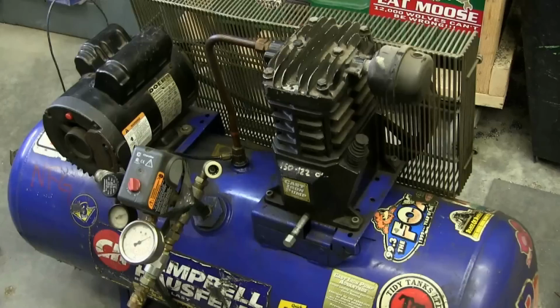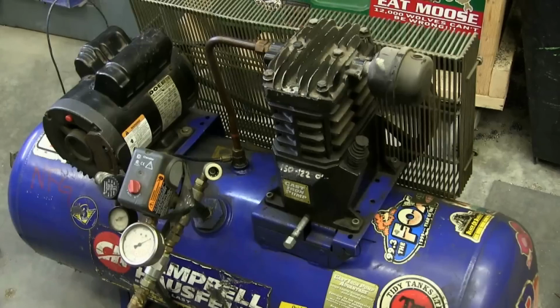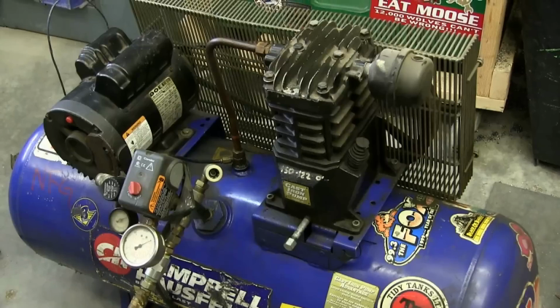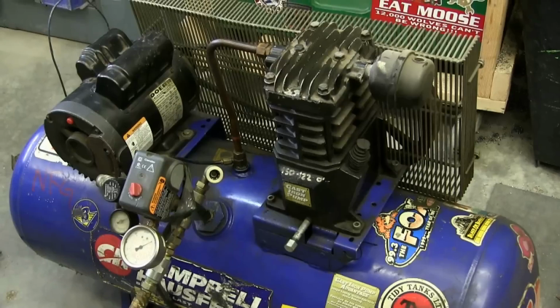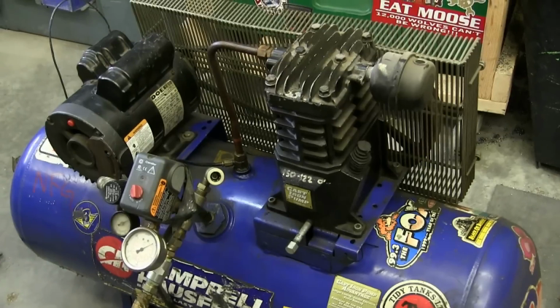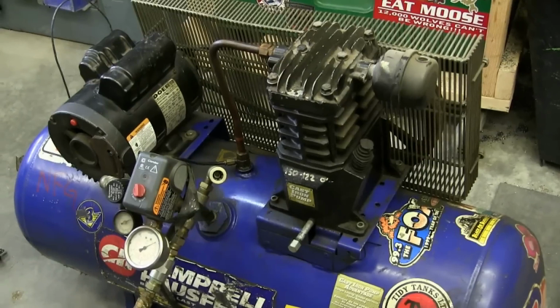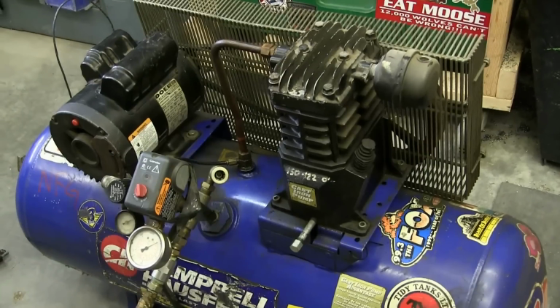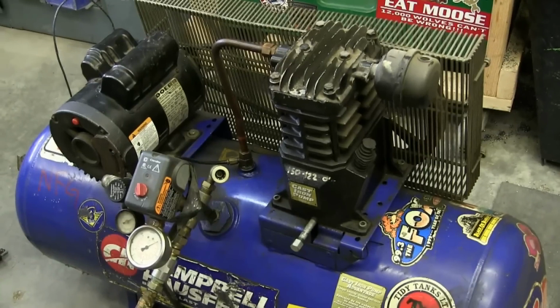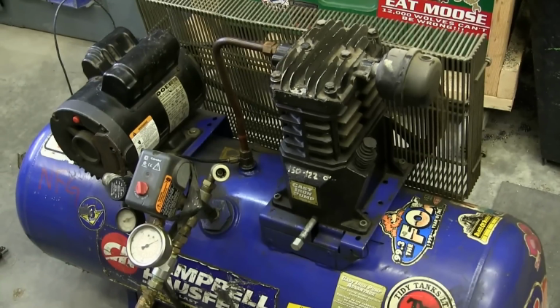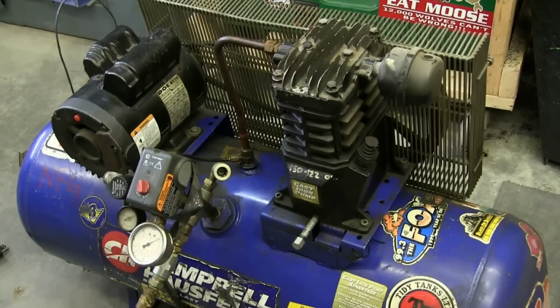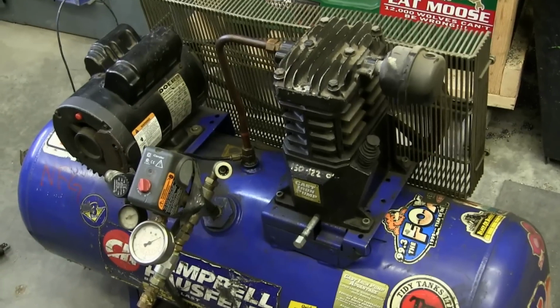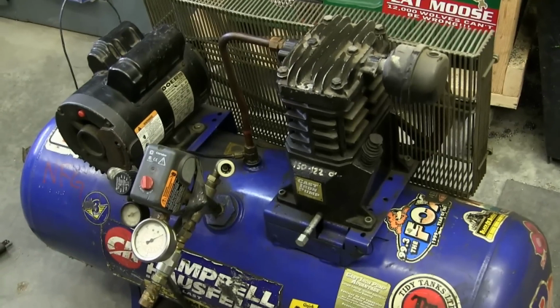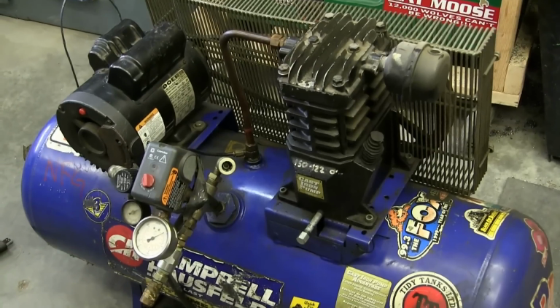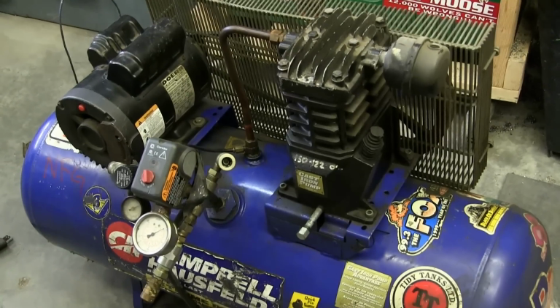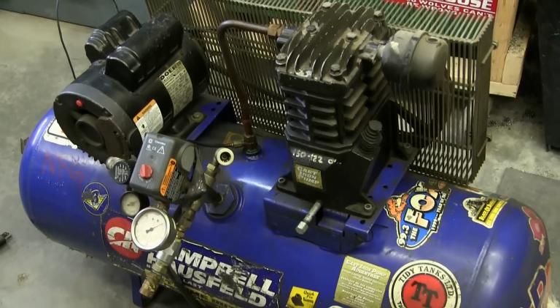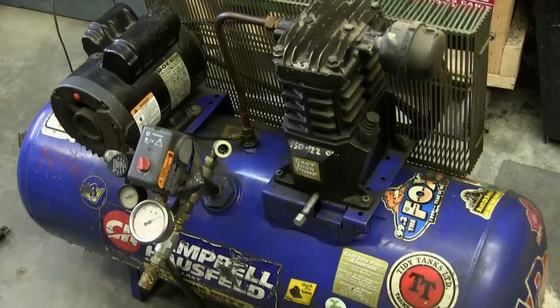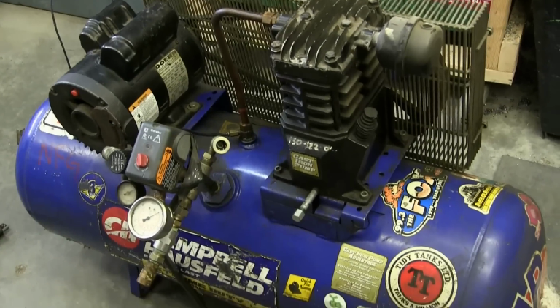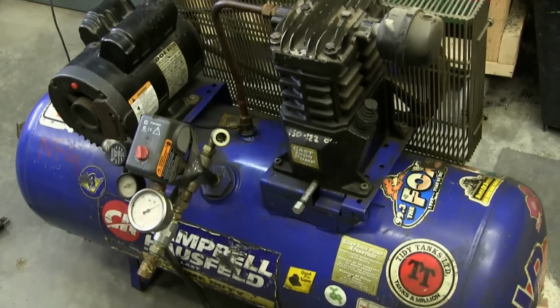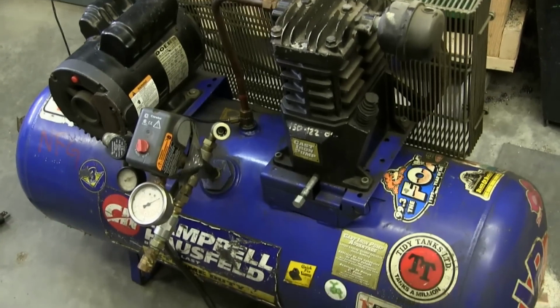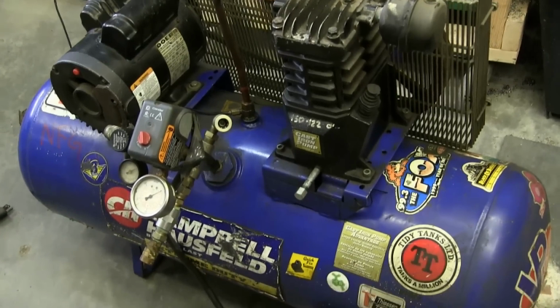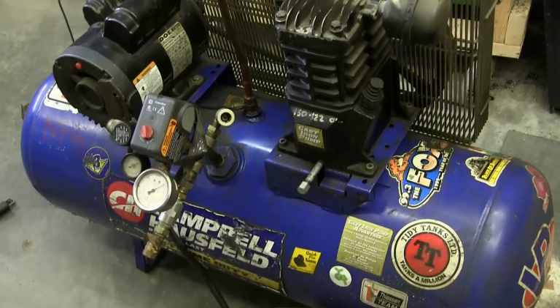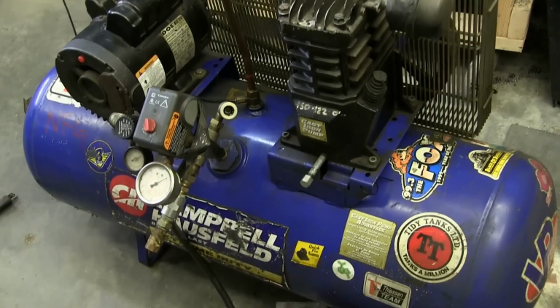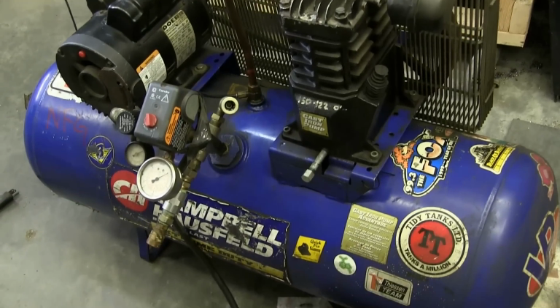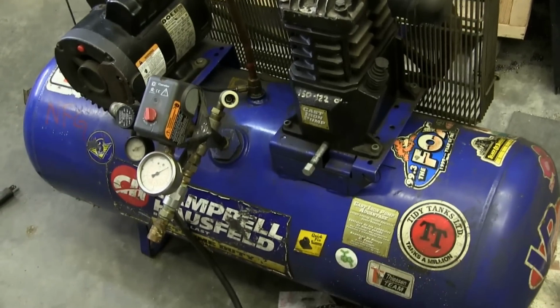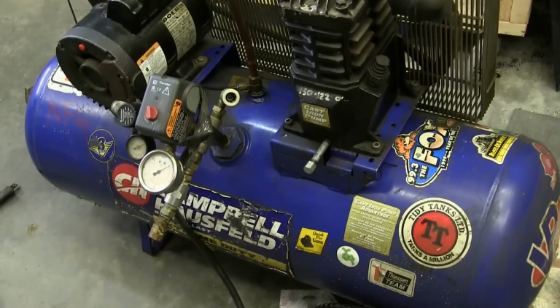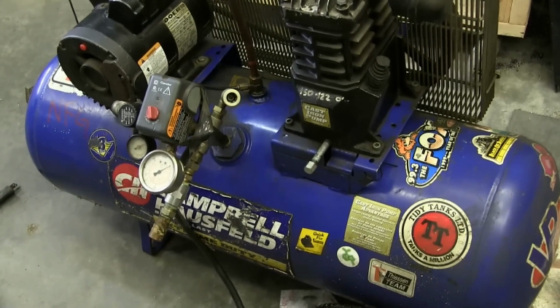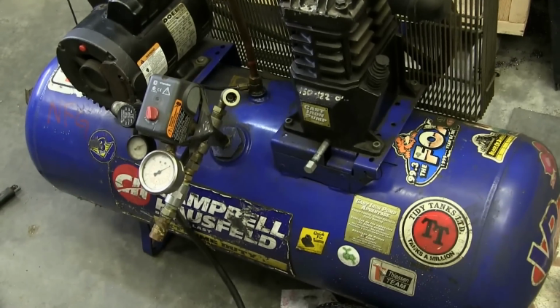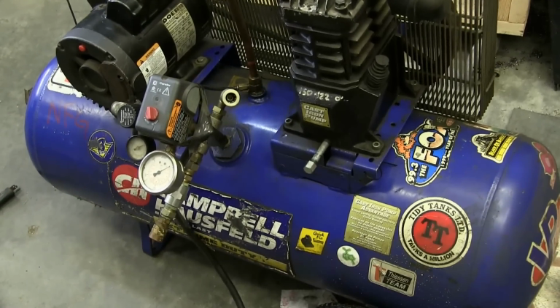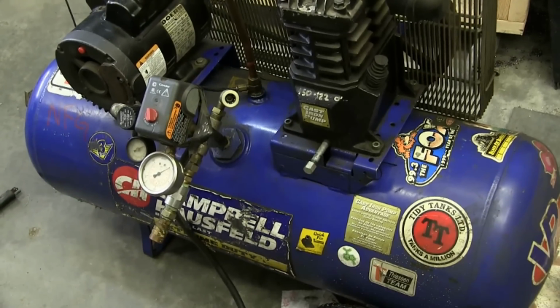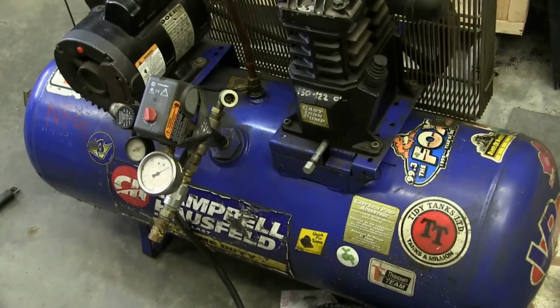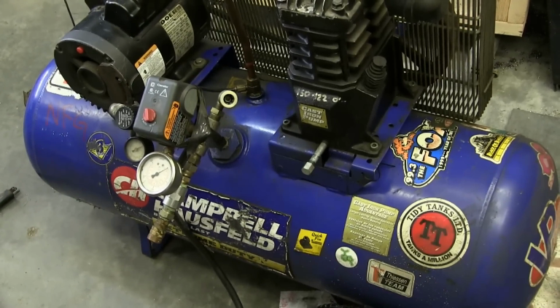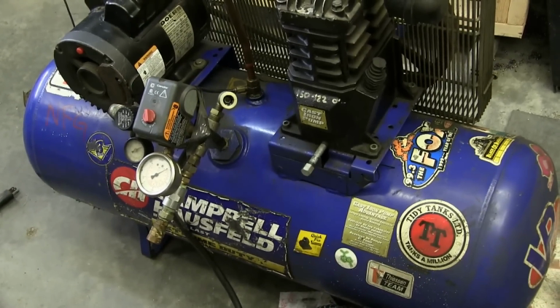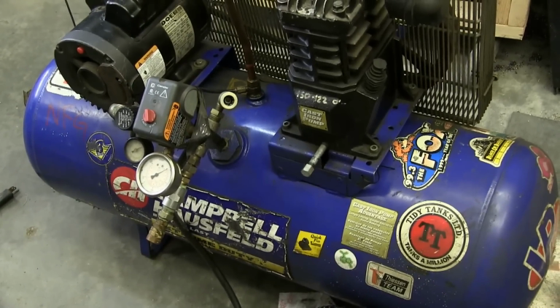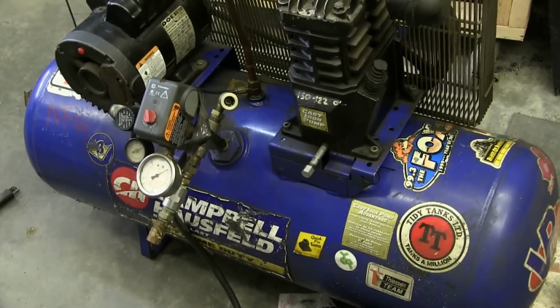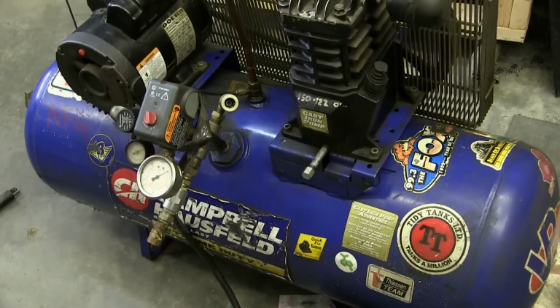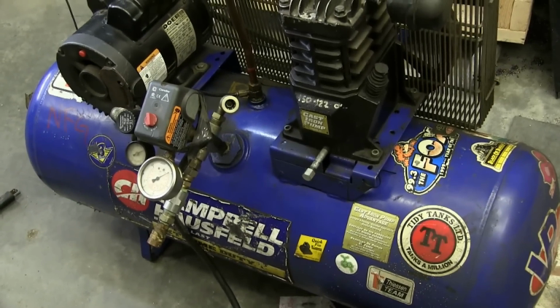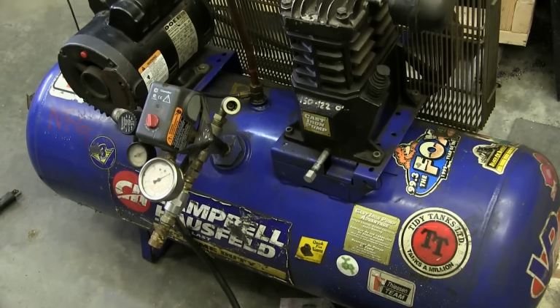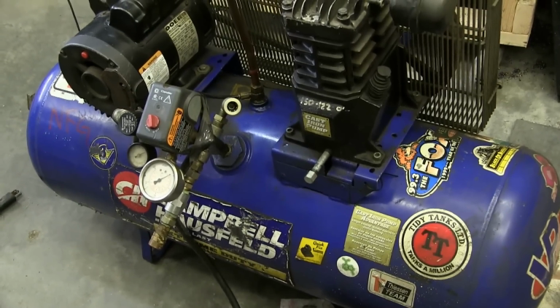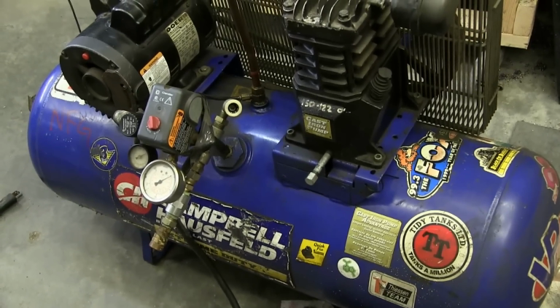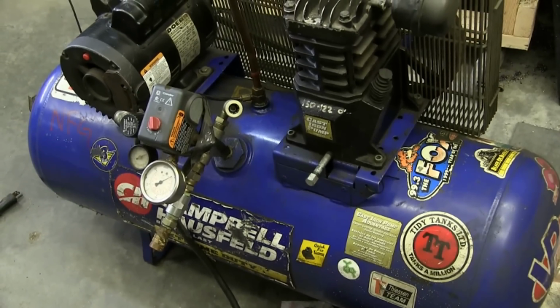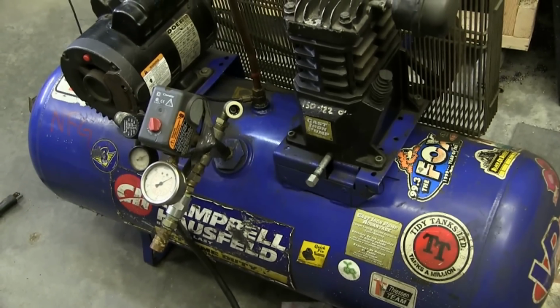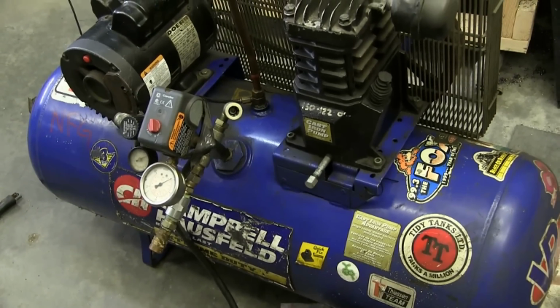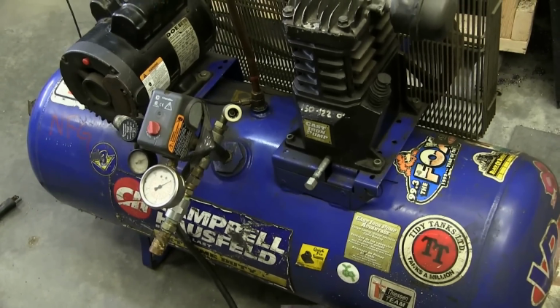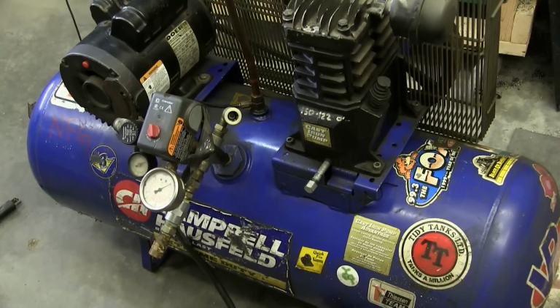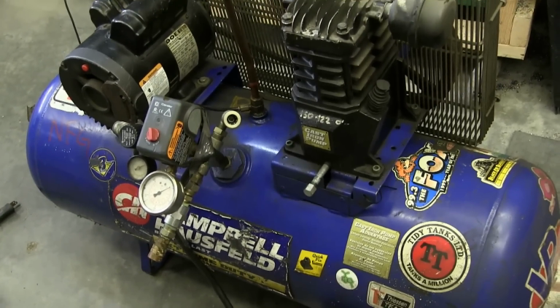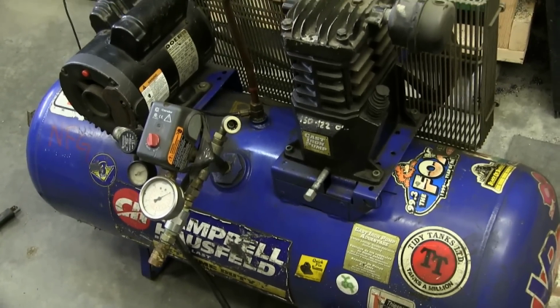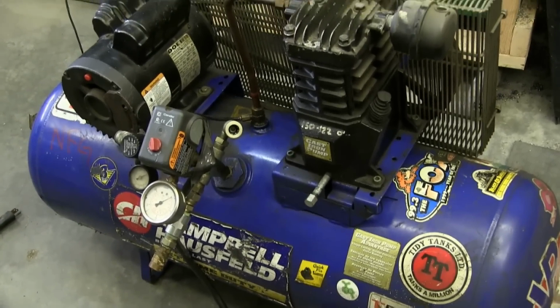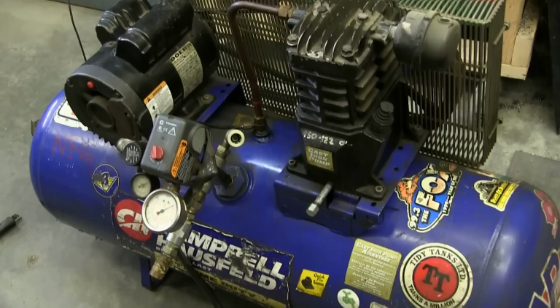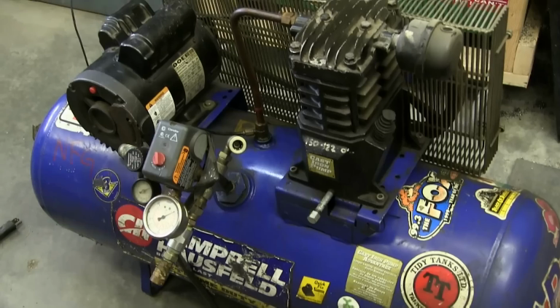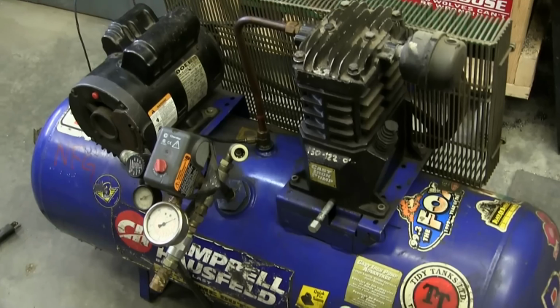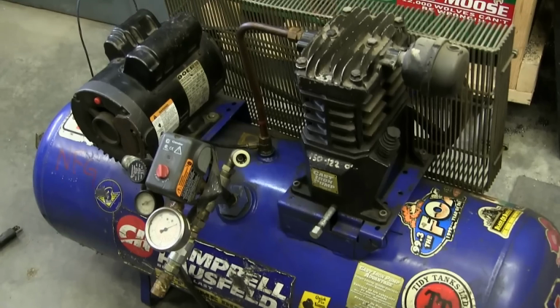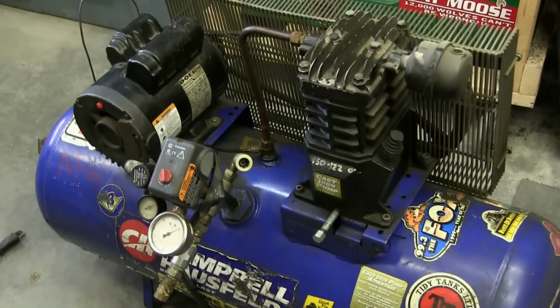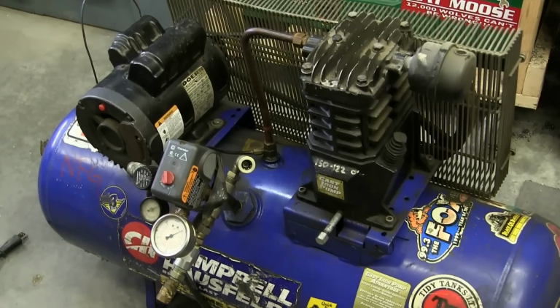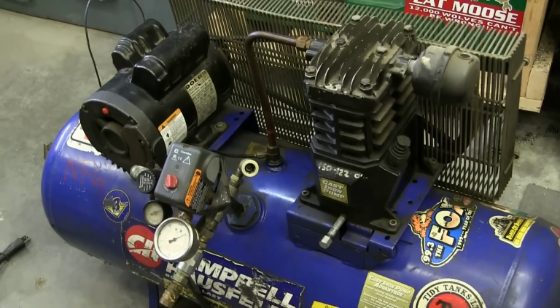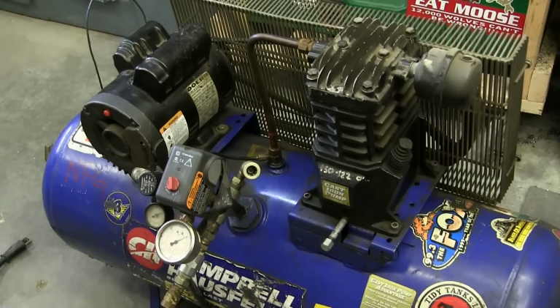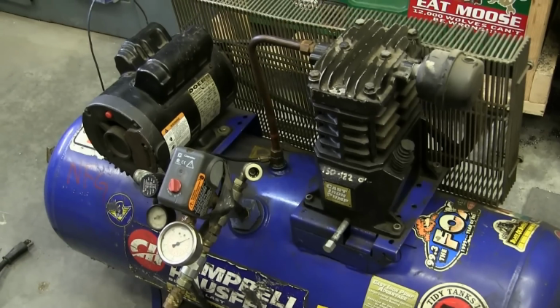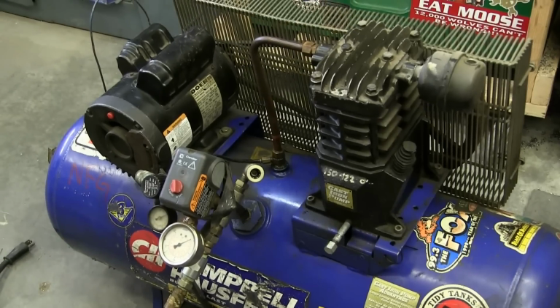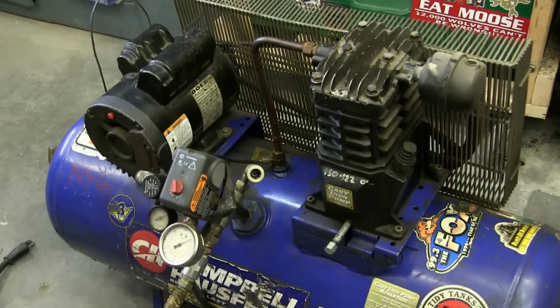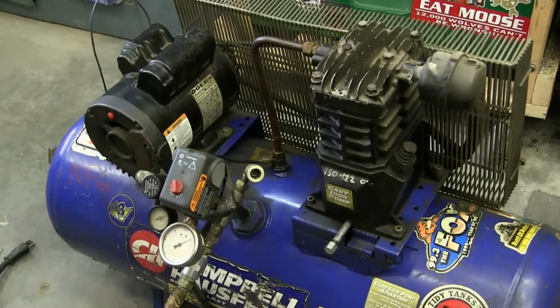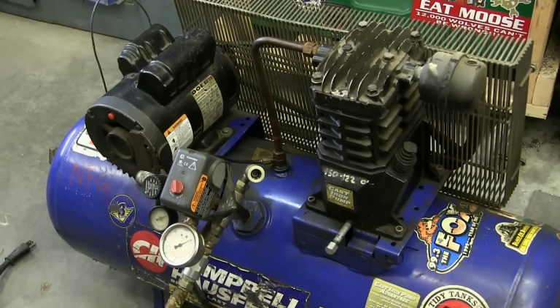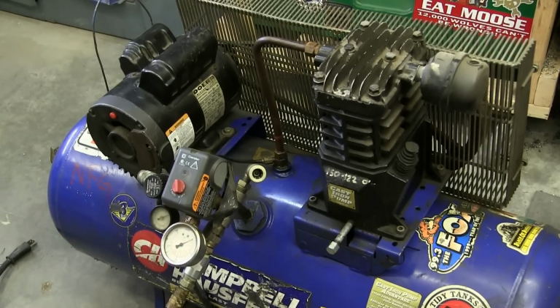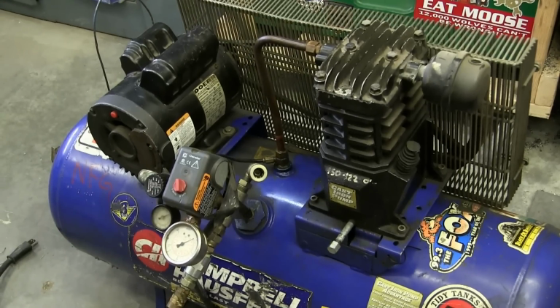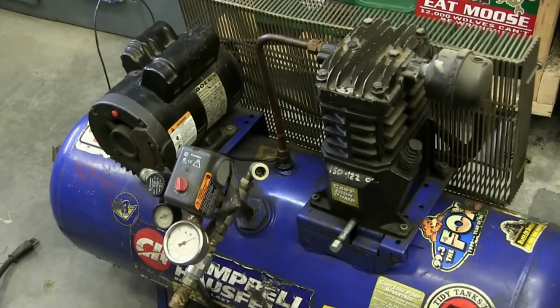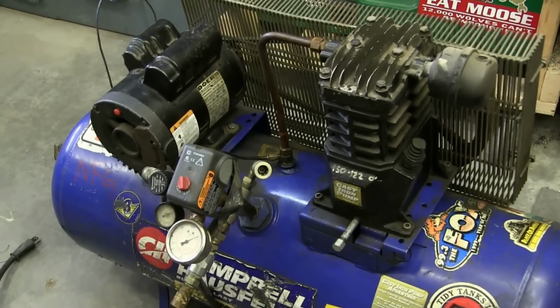Gentlemen, welcome back to the shop. We have here a critical piece of shop gear down — compressor's down.